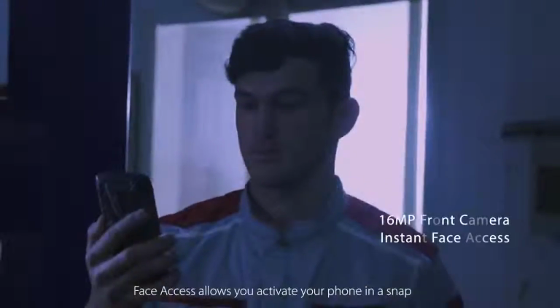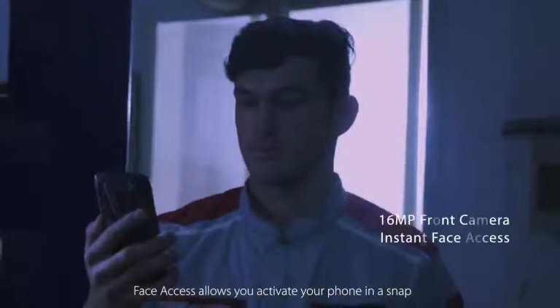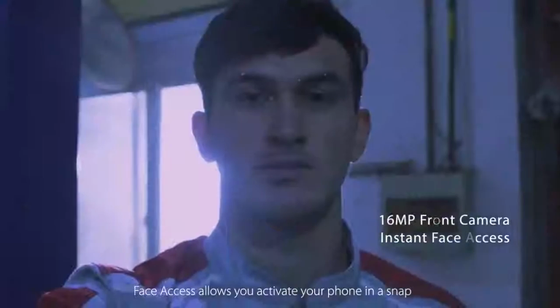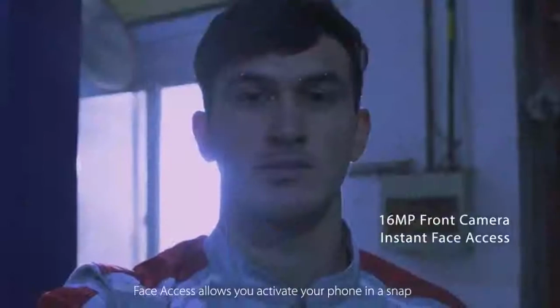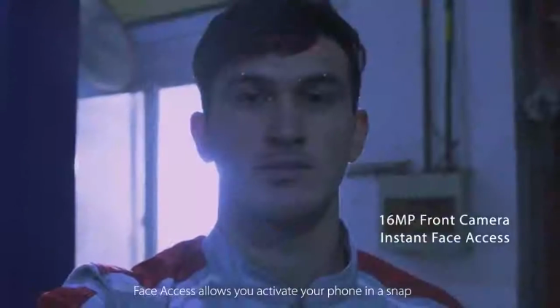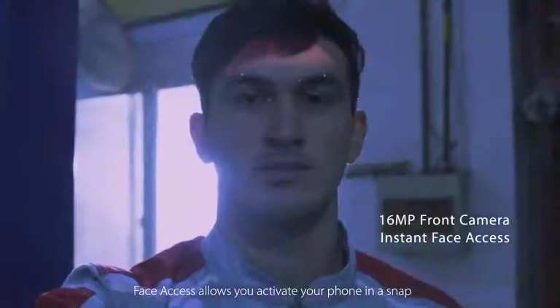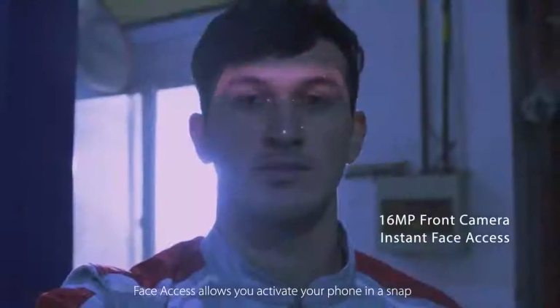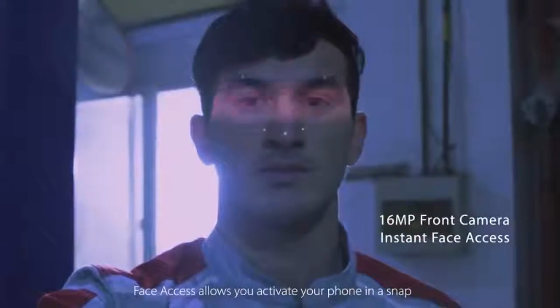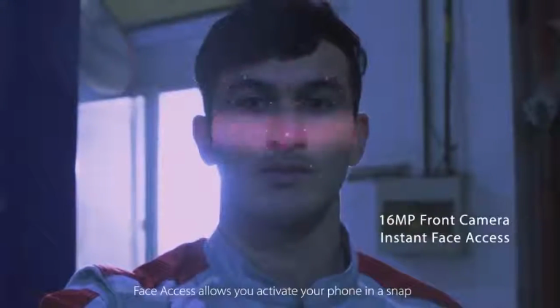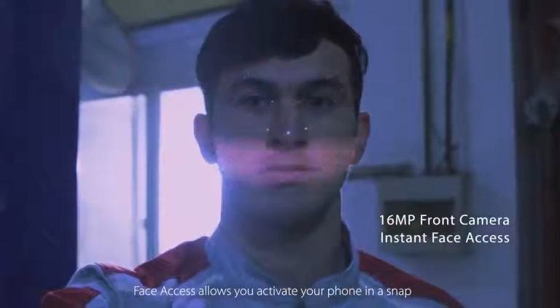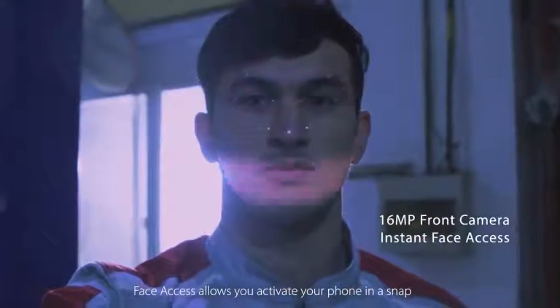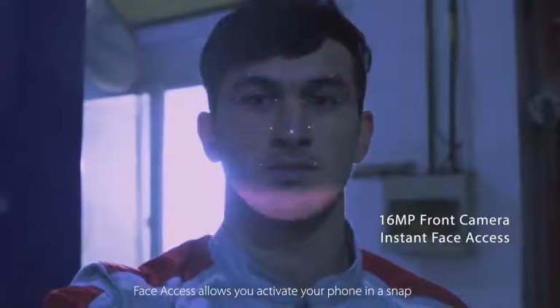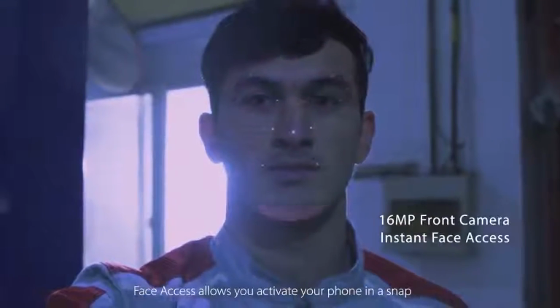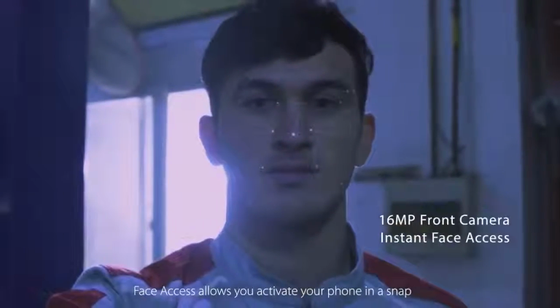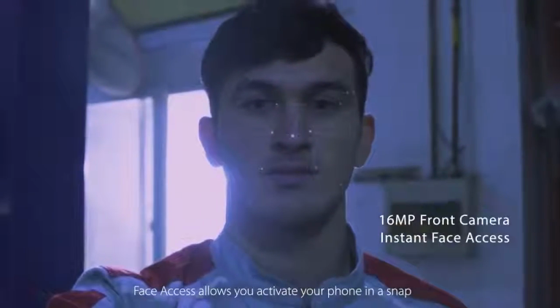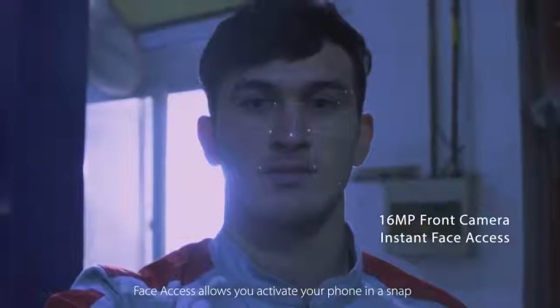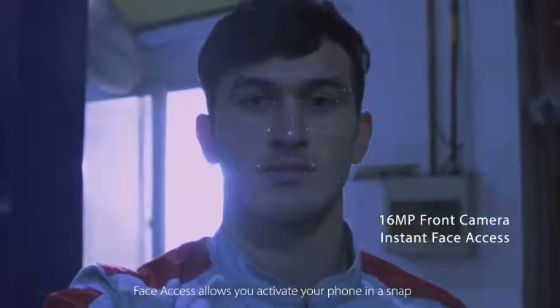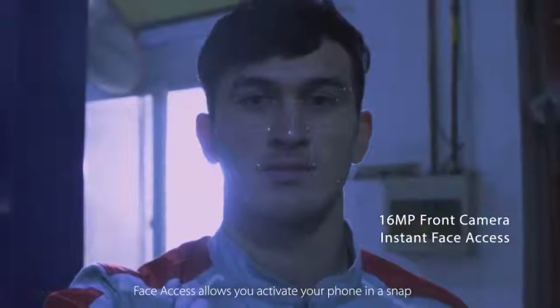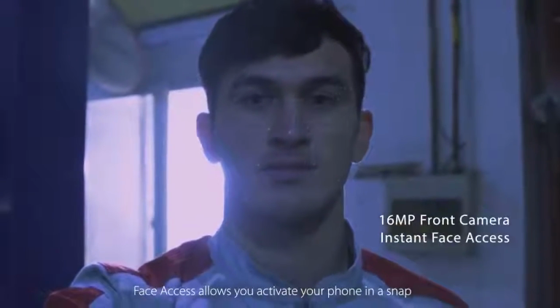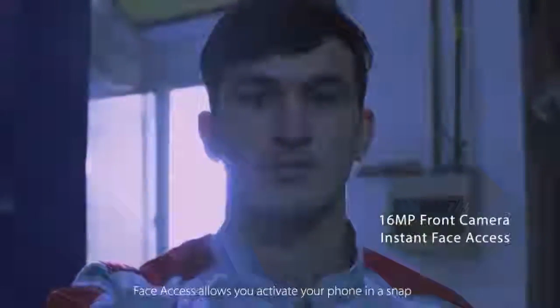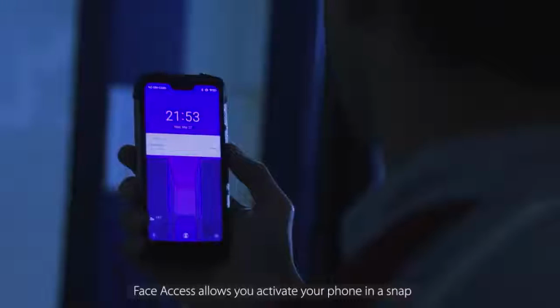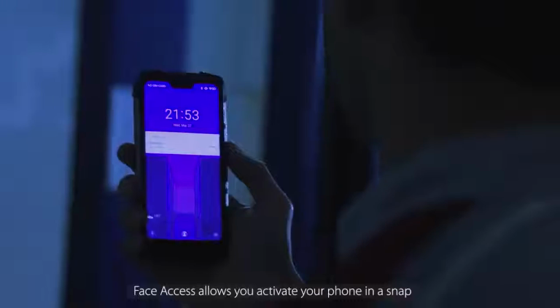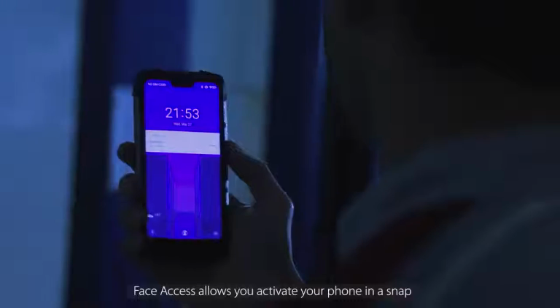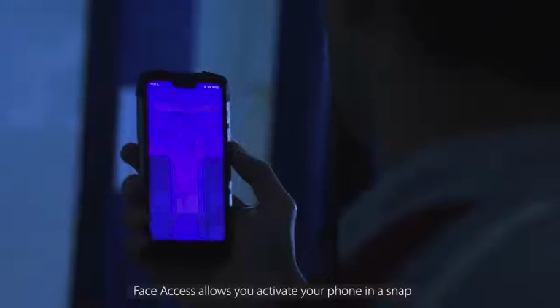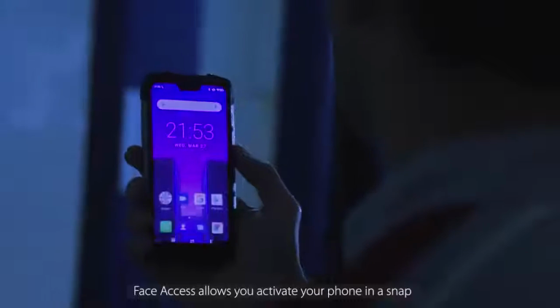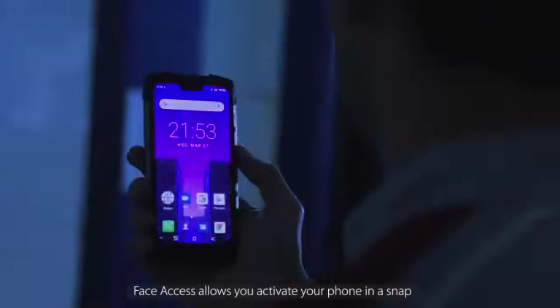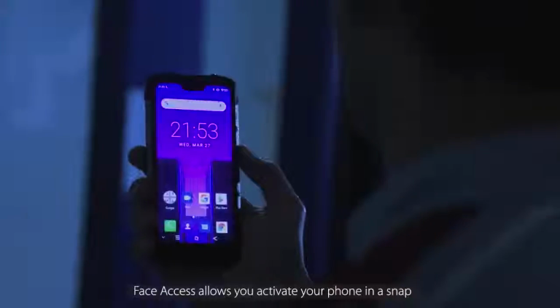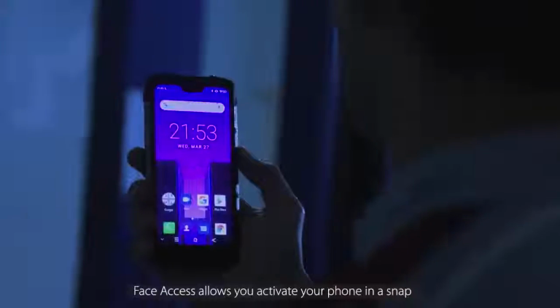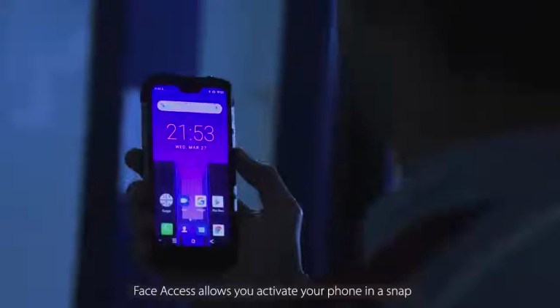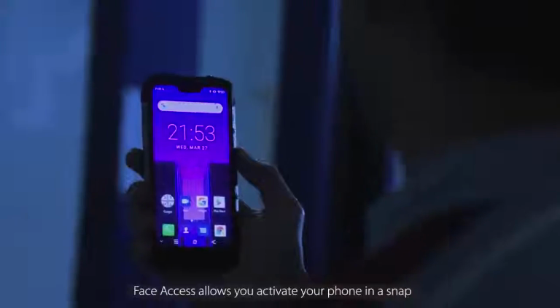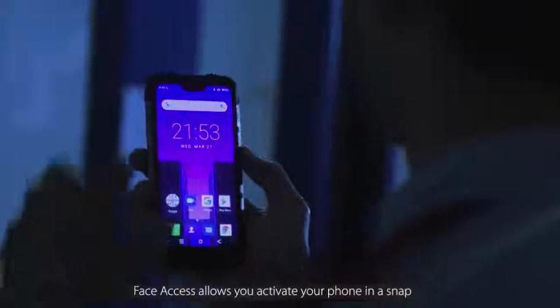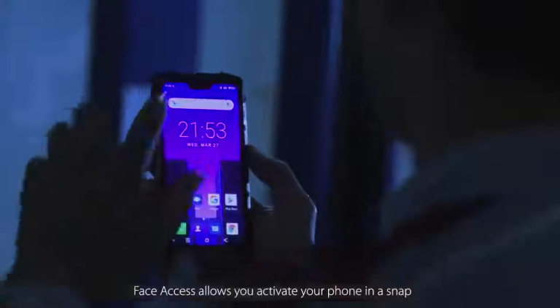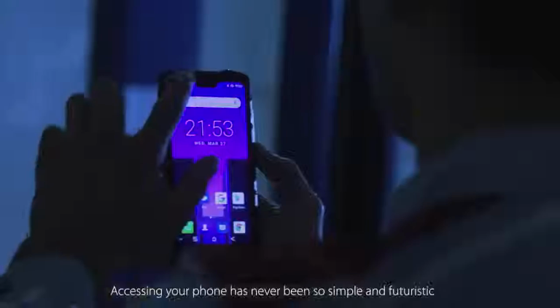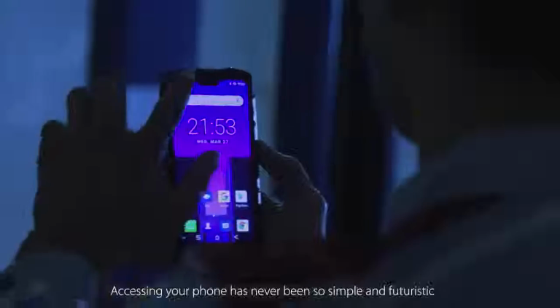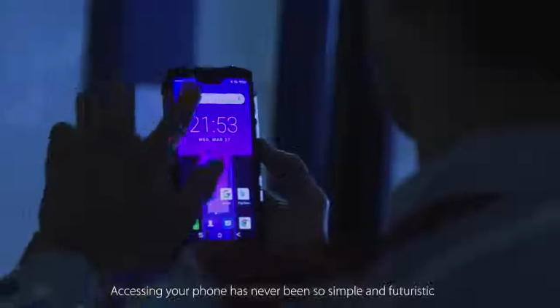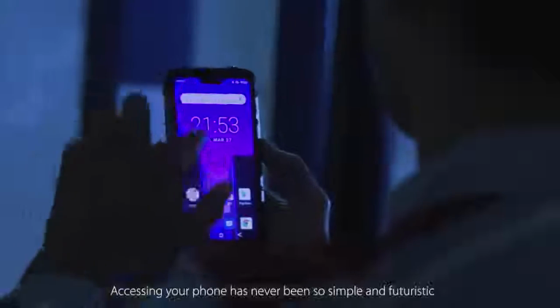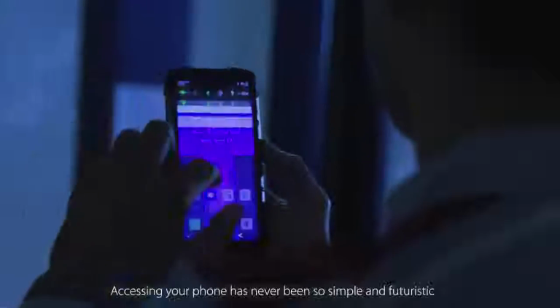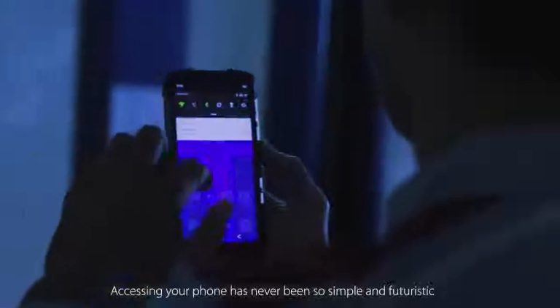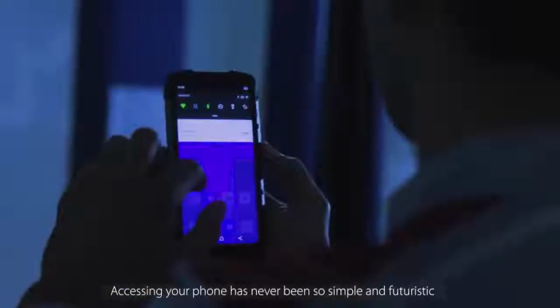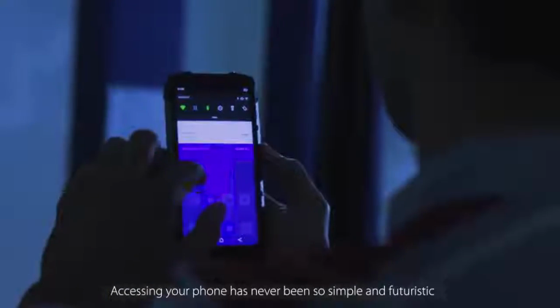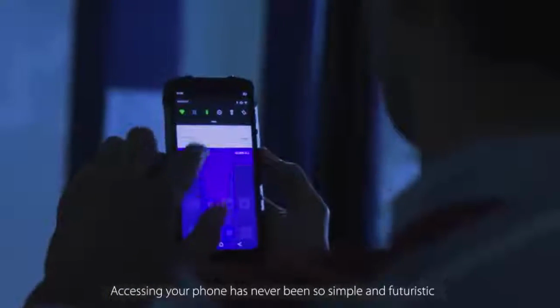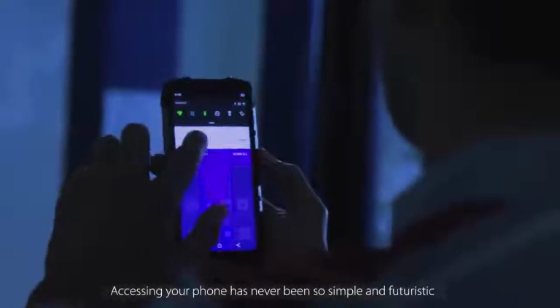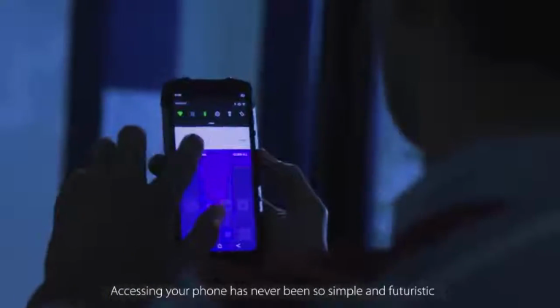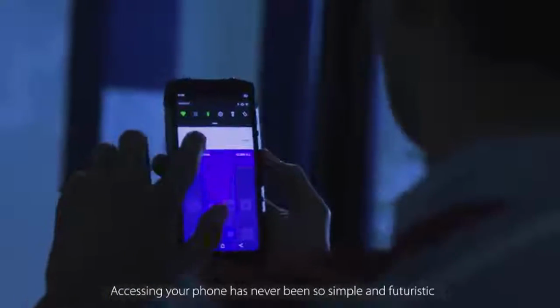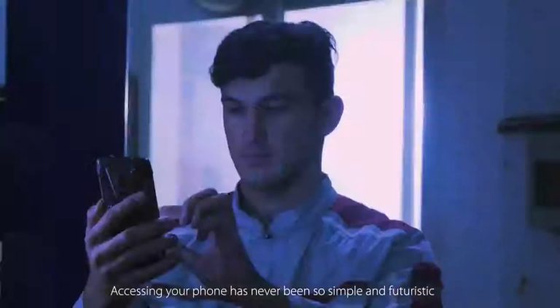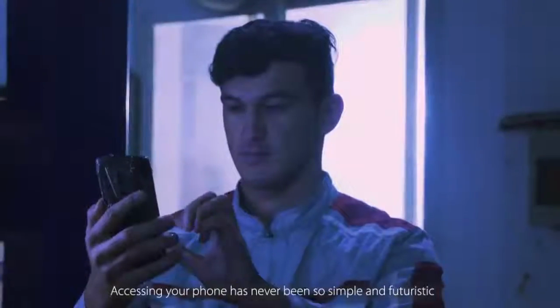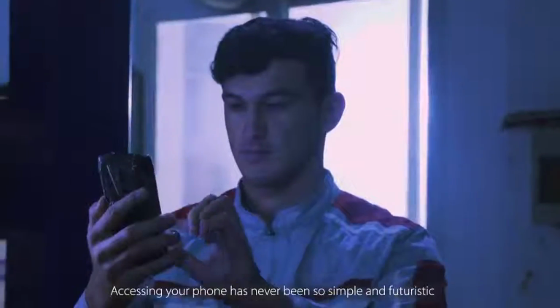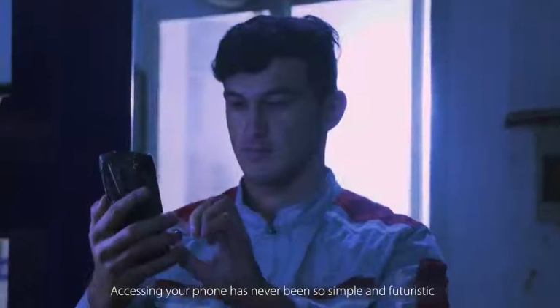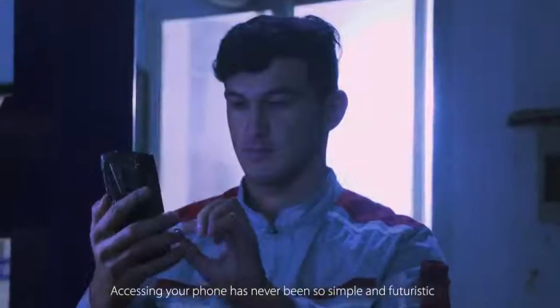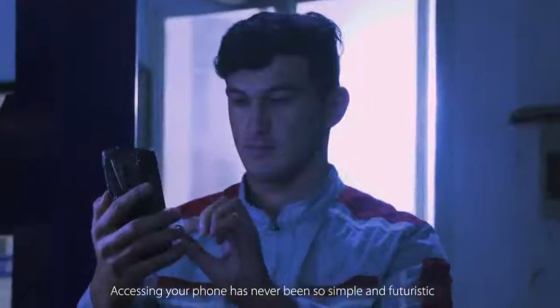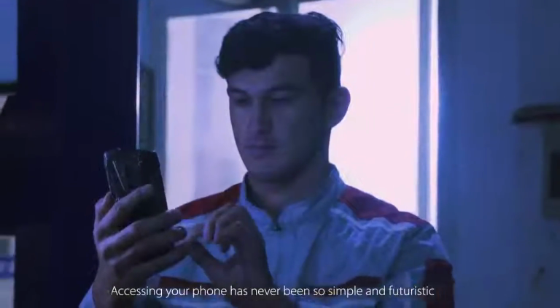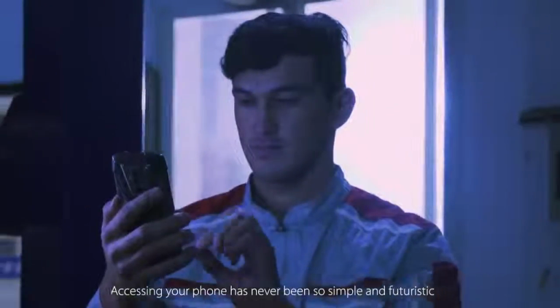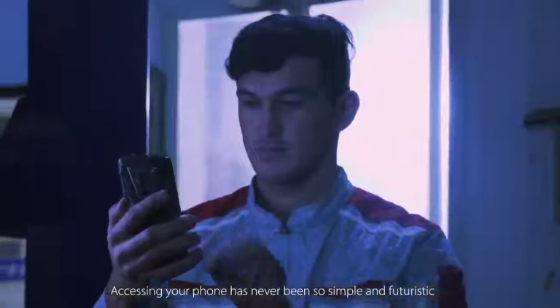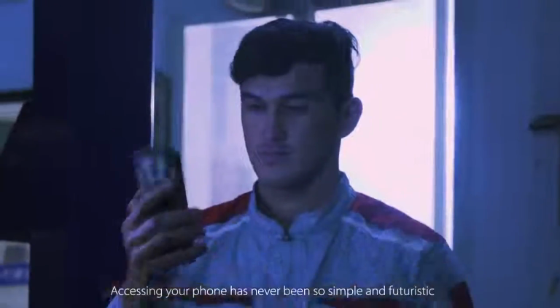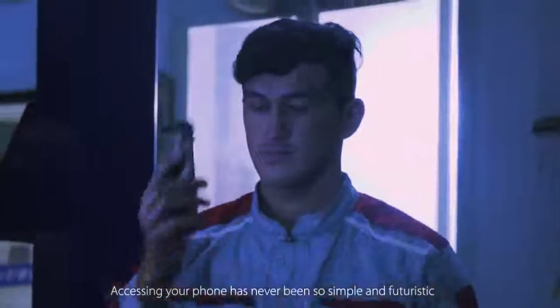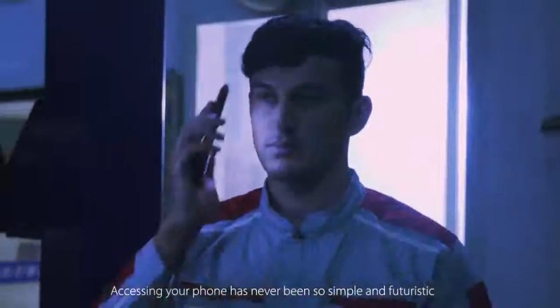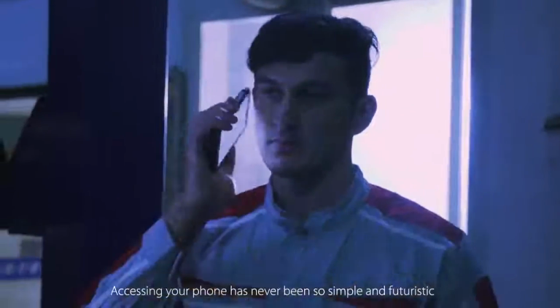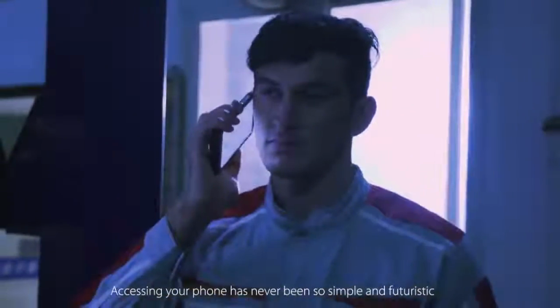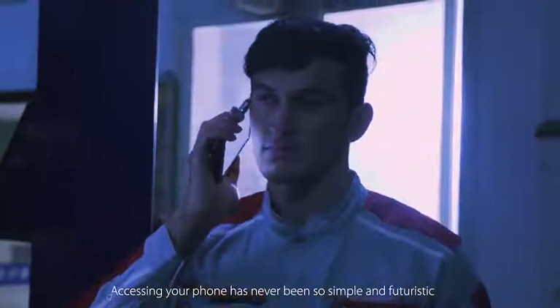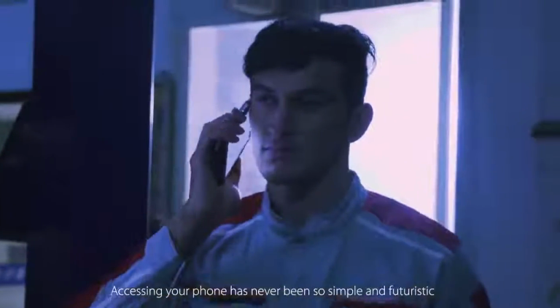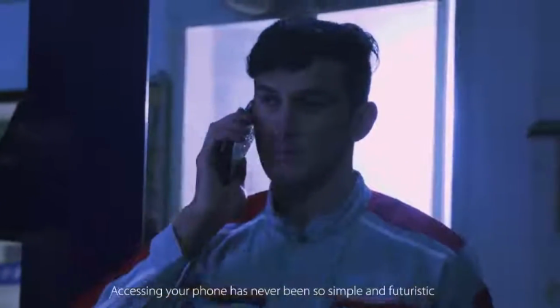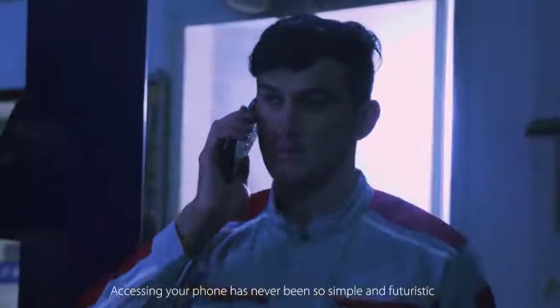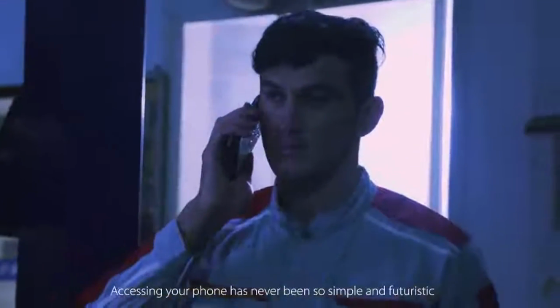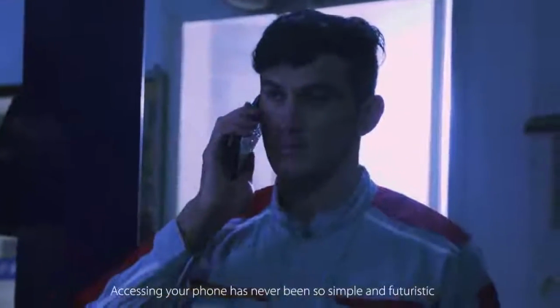Face access allows you to activate your phone in a snap. Accessing your phone has never been so simple and futuristic.